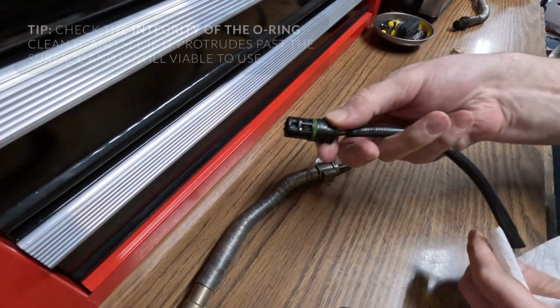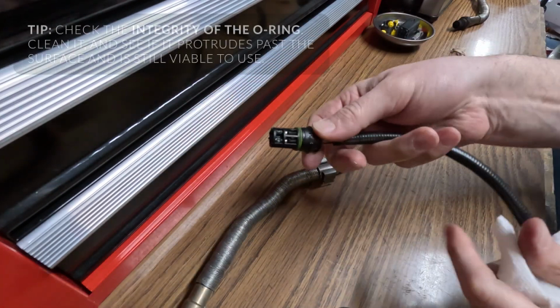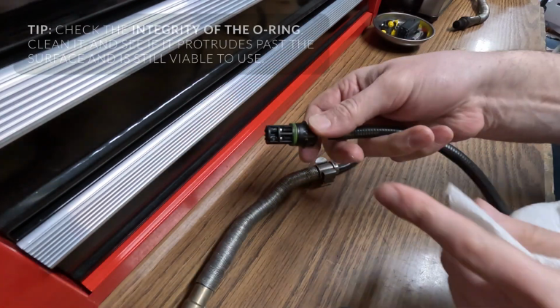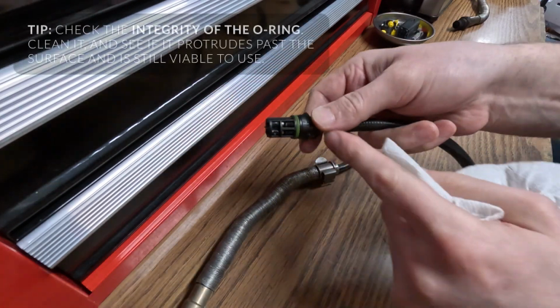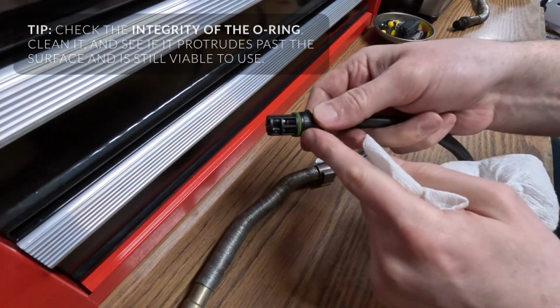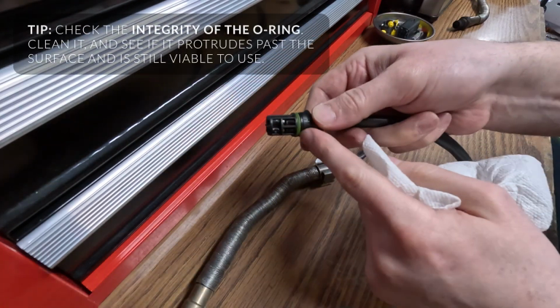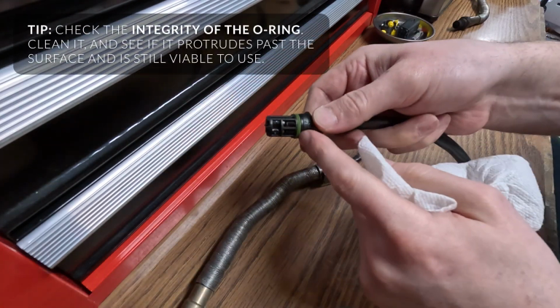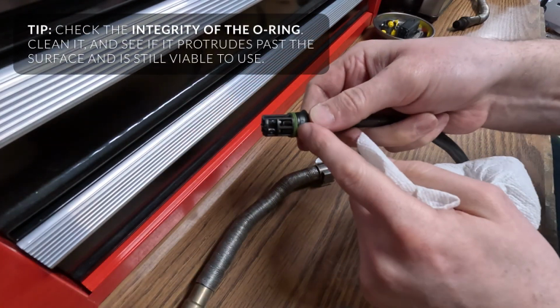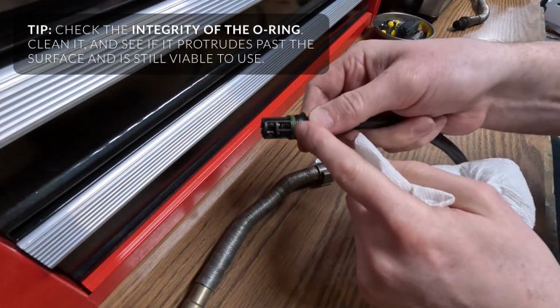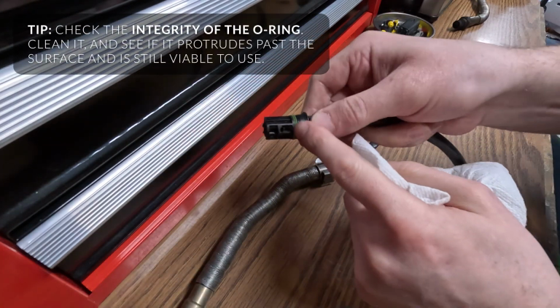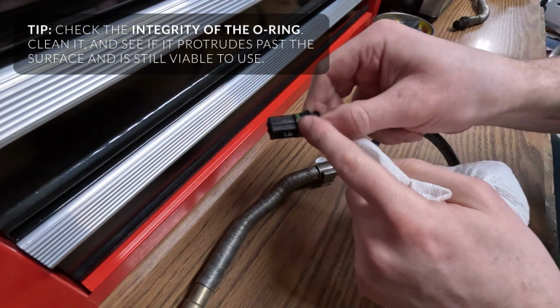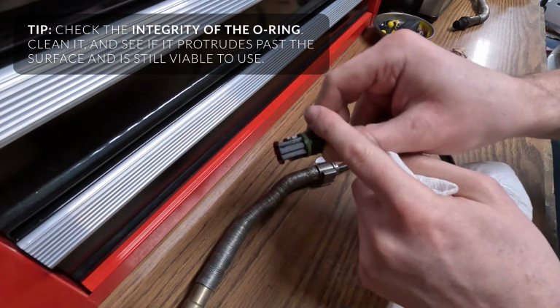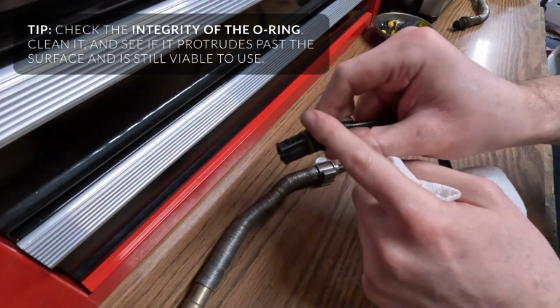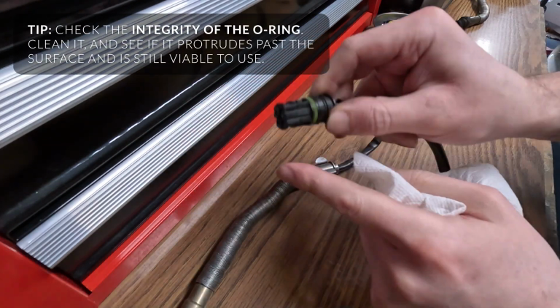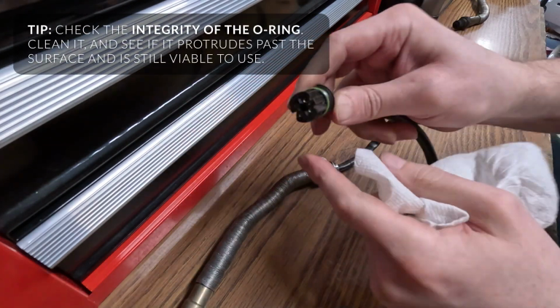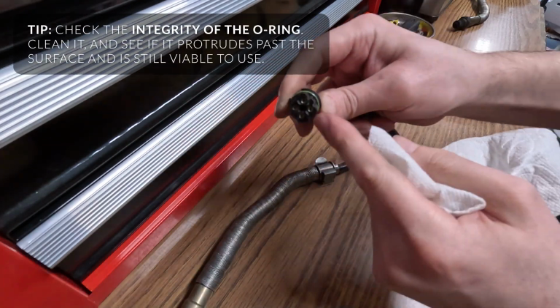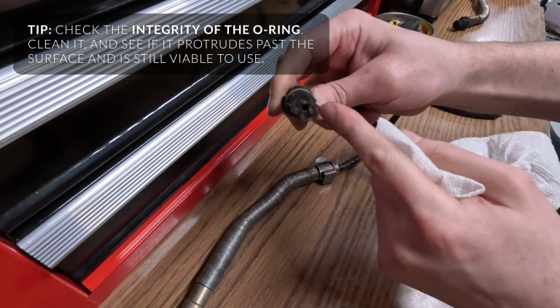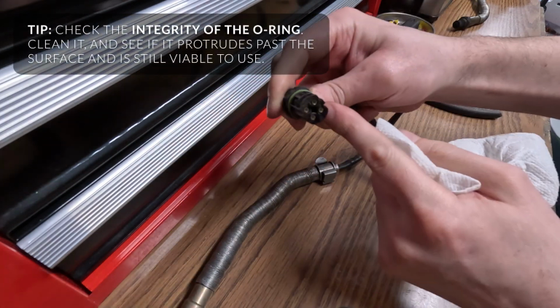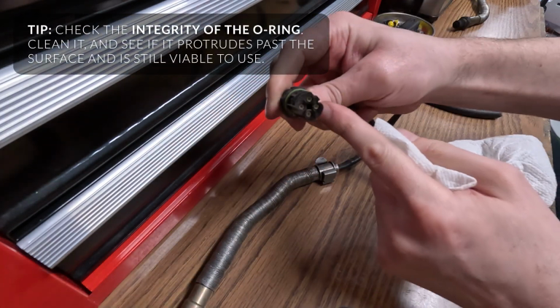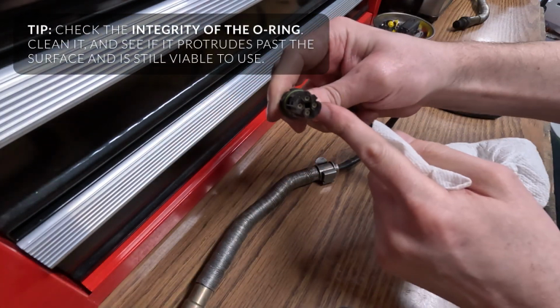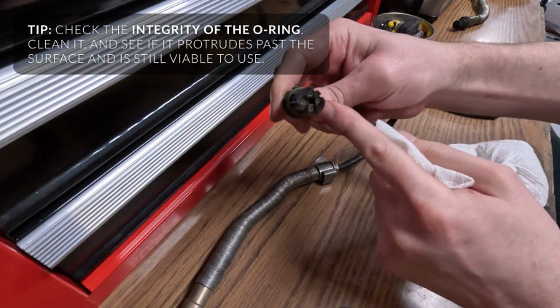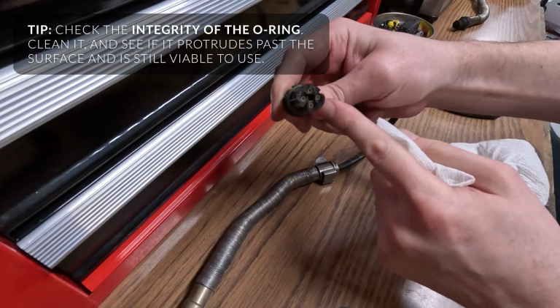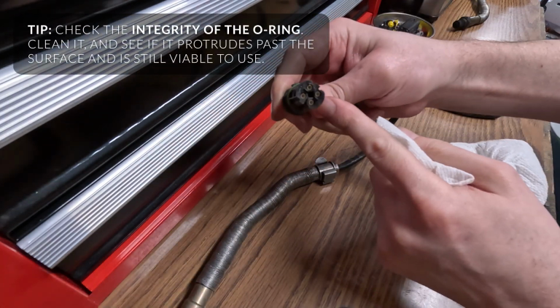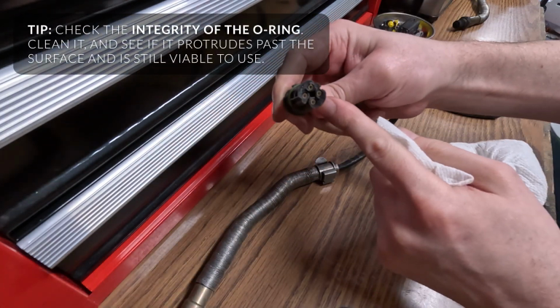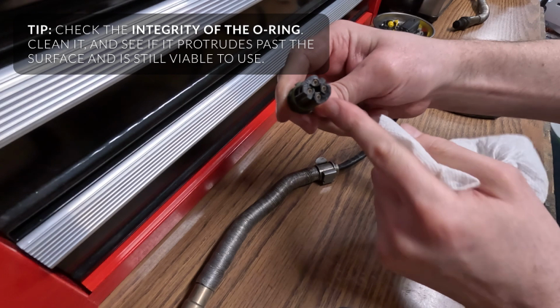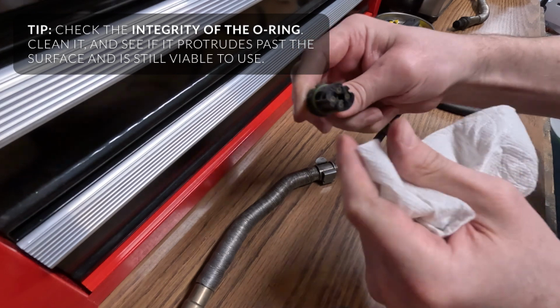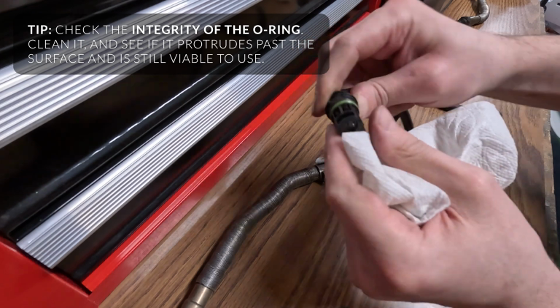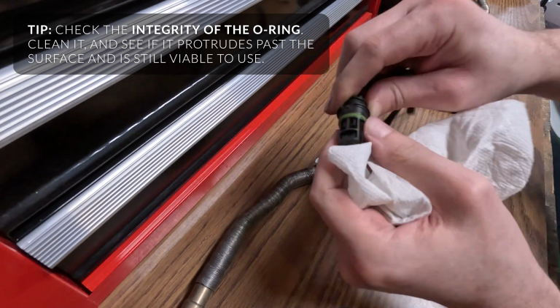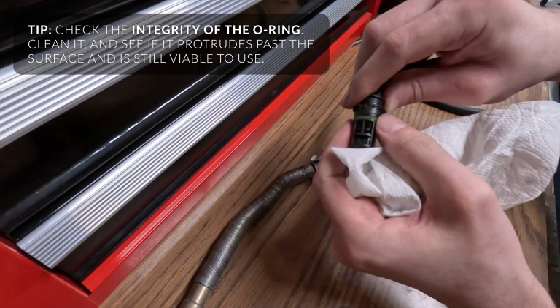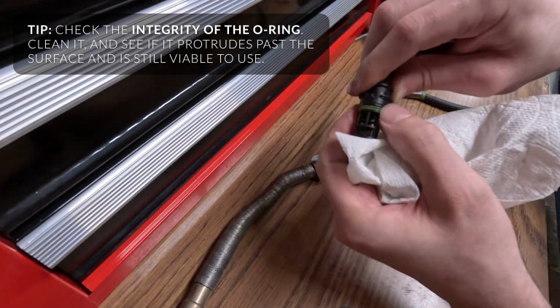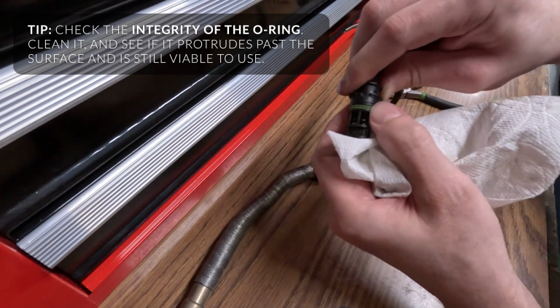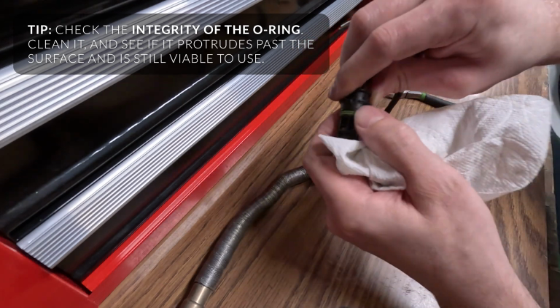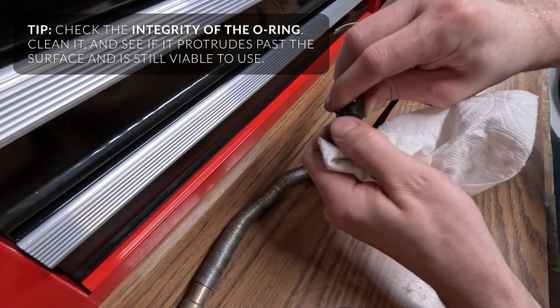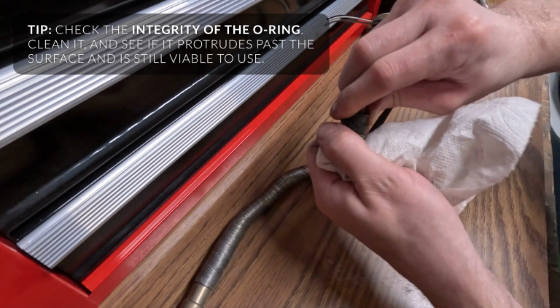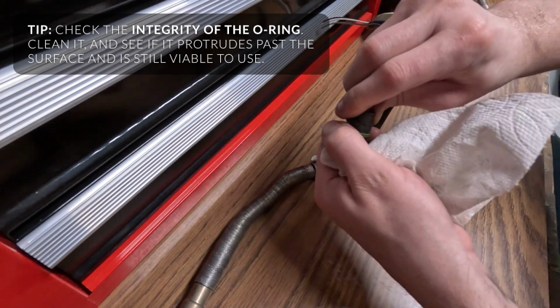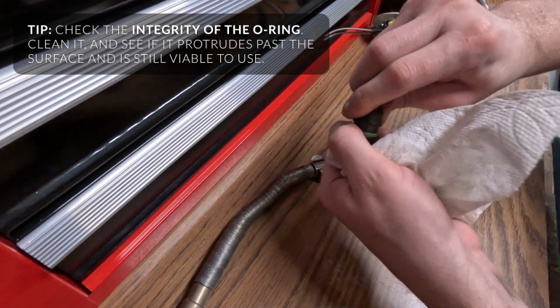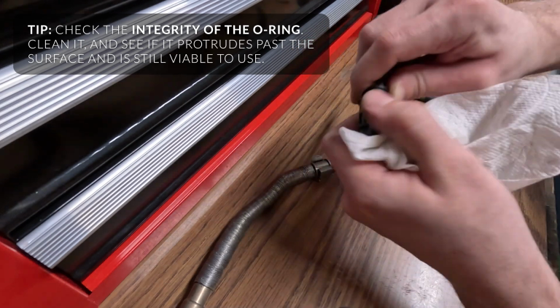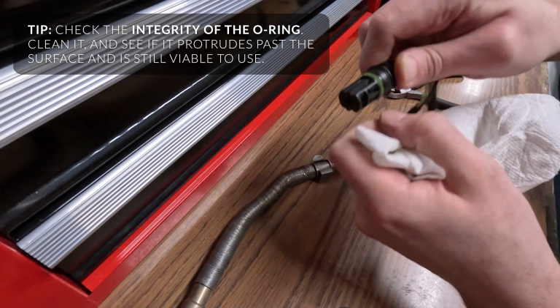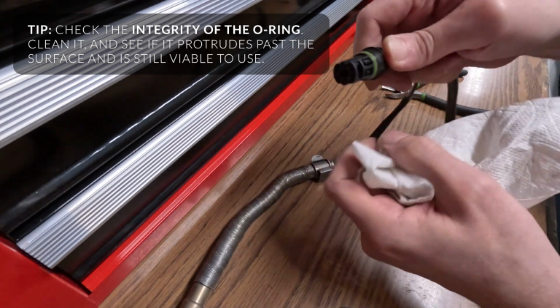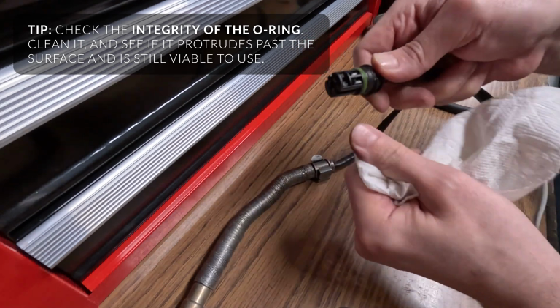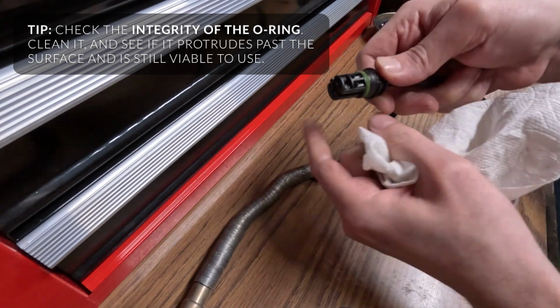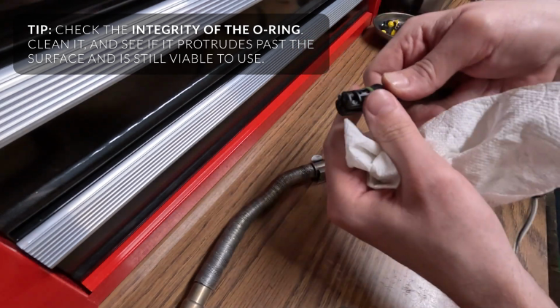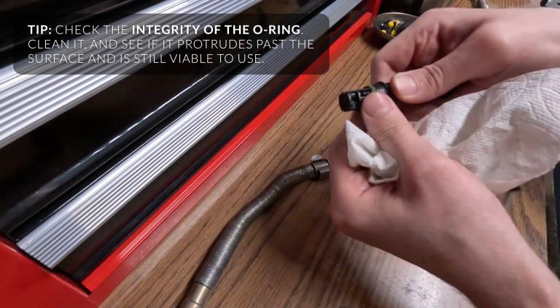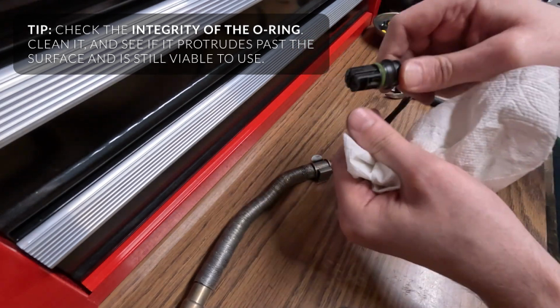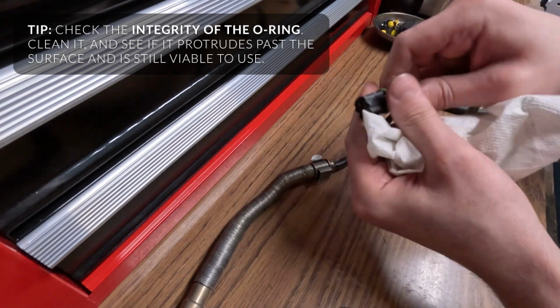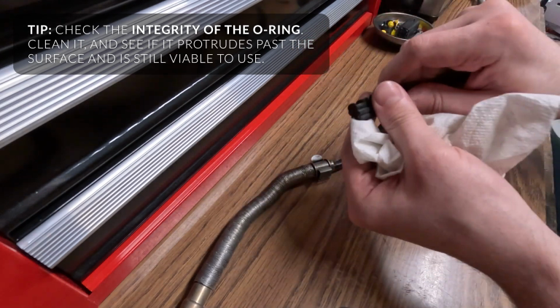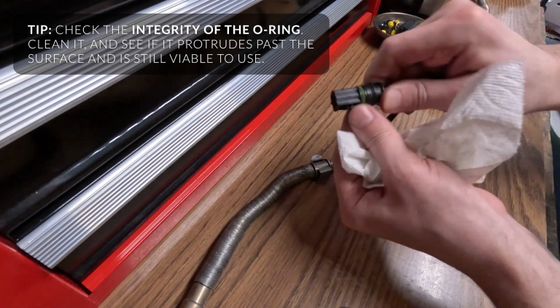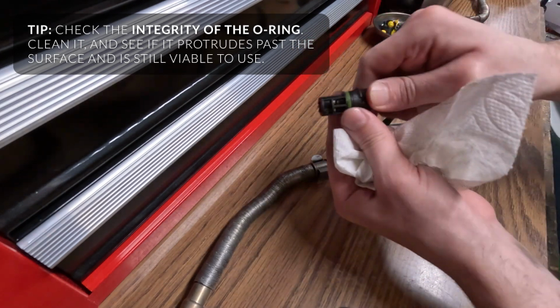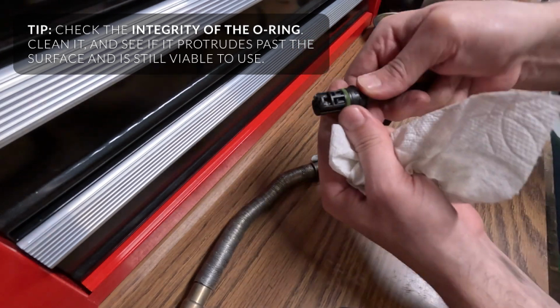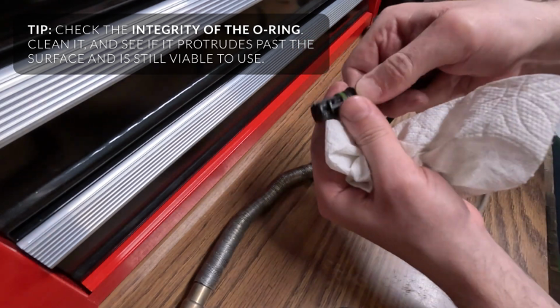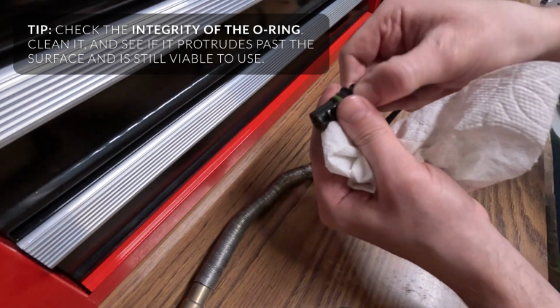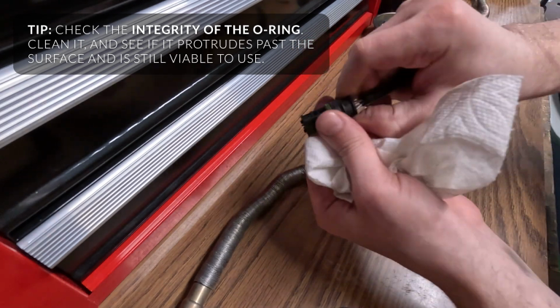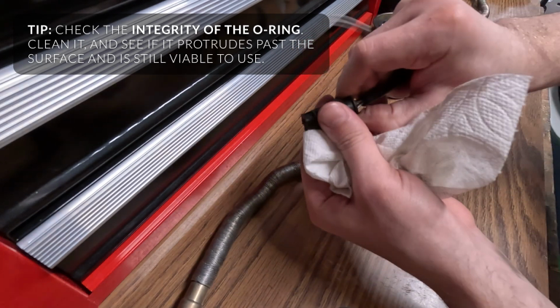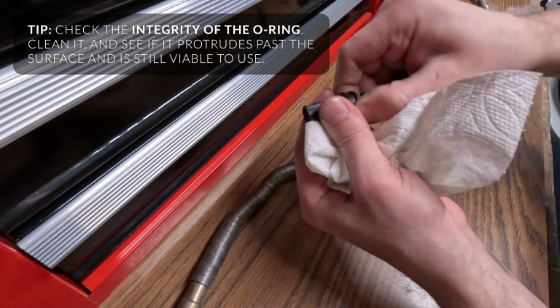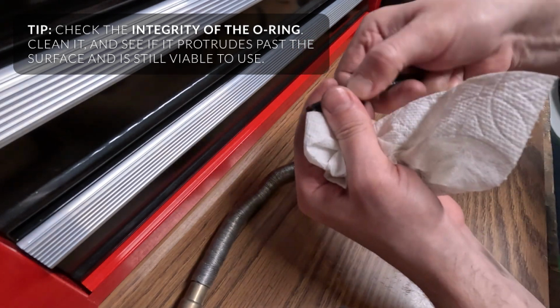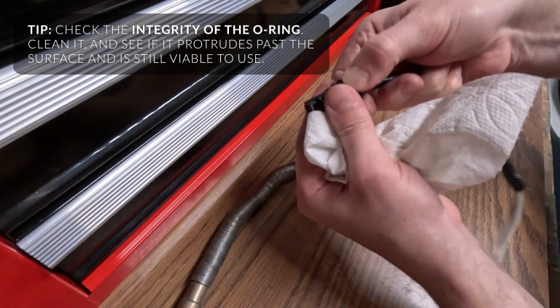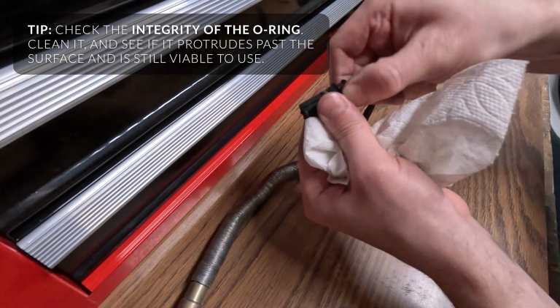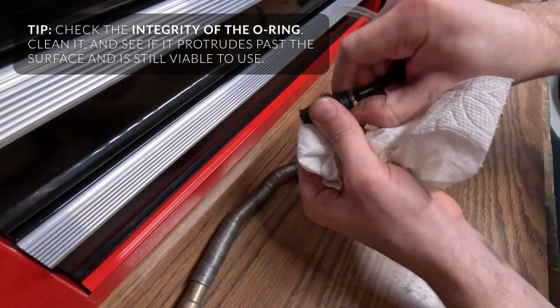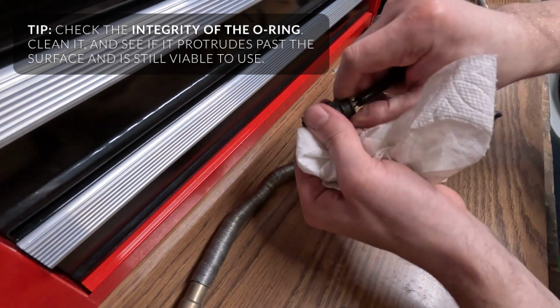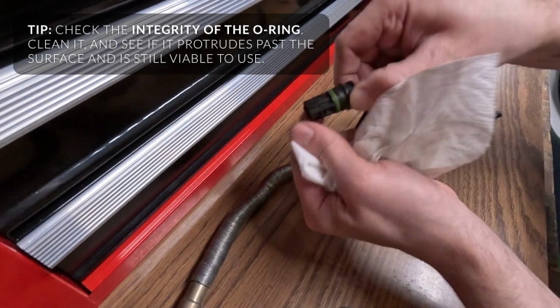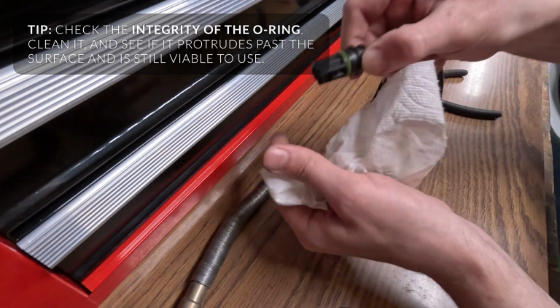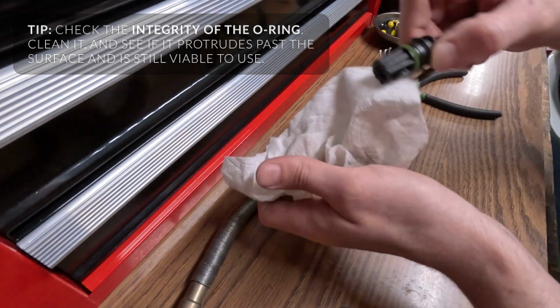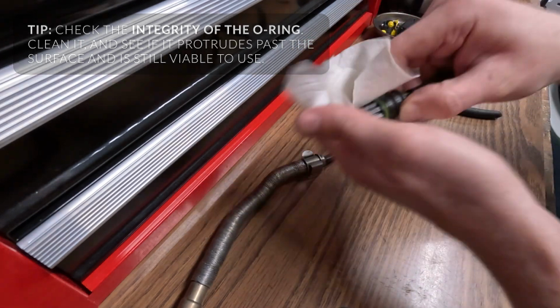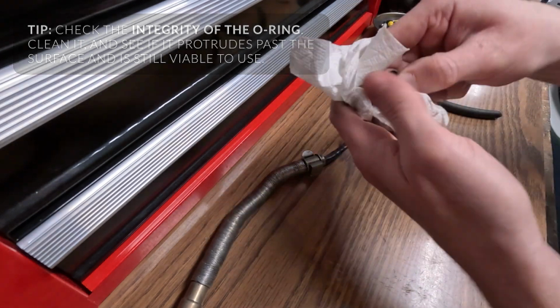Now's a good time to swap the O-ring if it's bad, or at least clean it. There's a lot of grit in here.